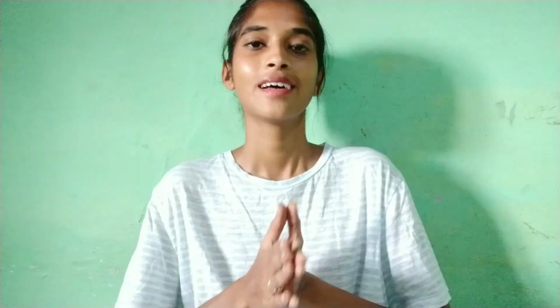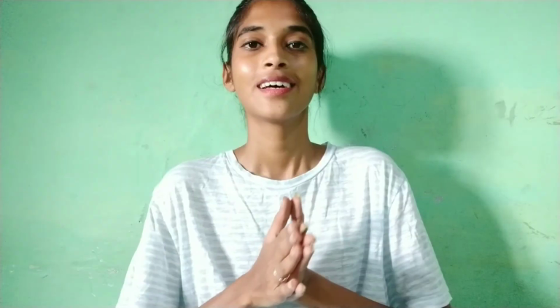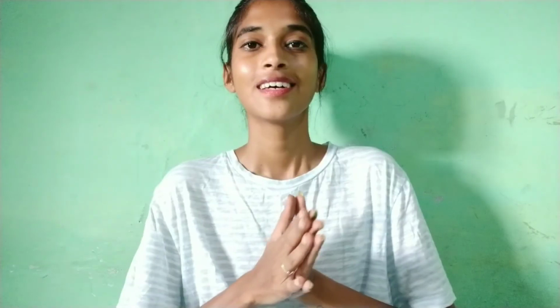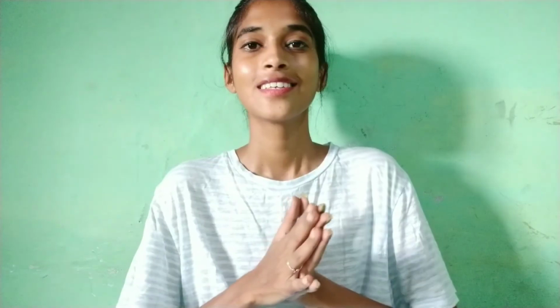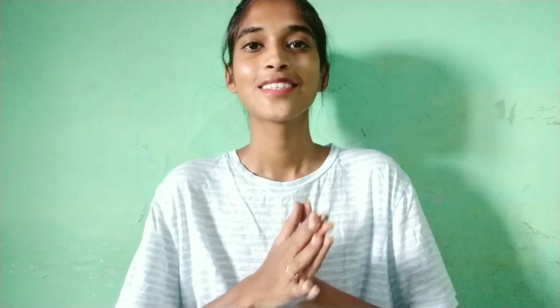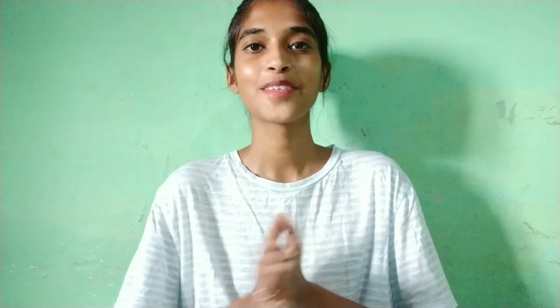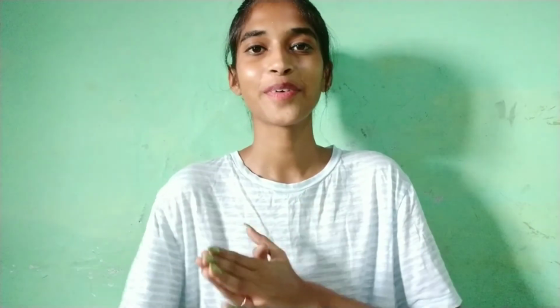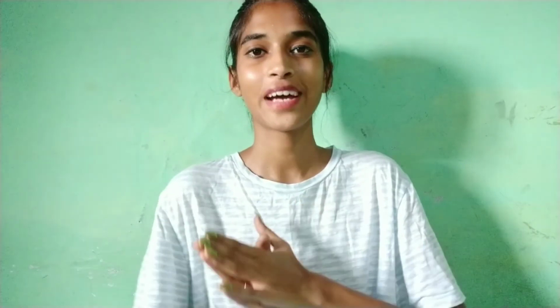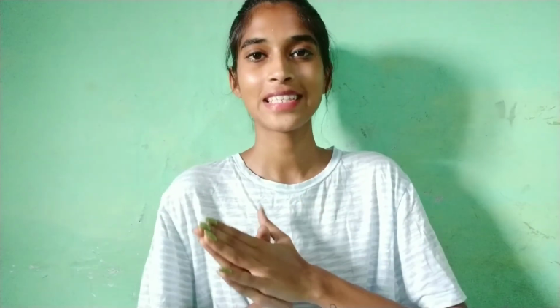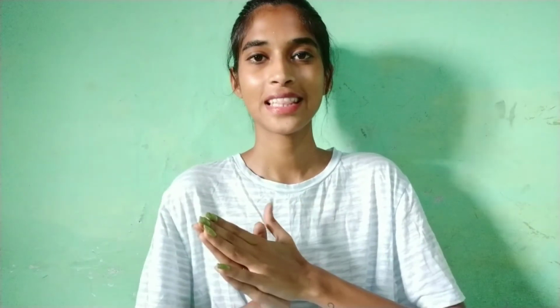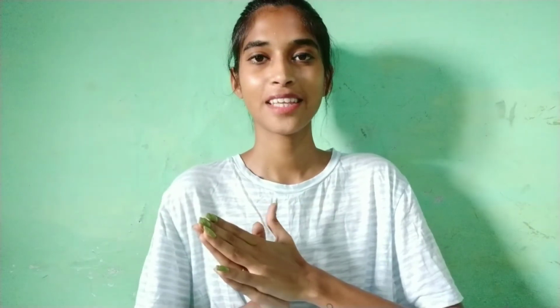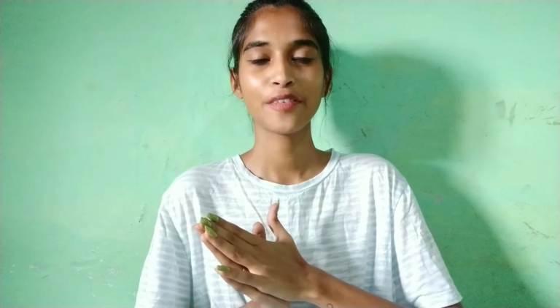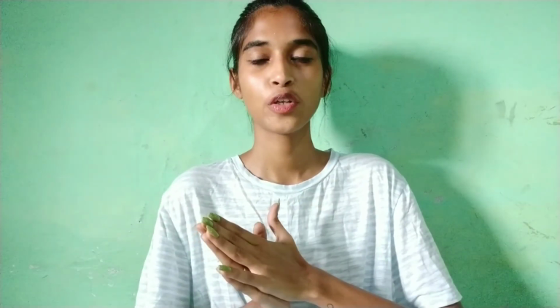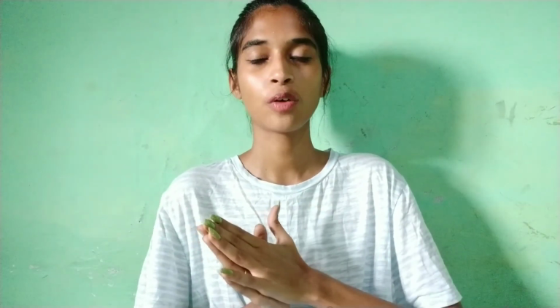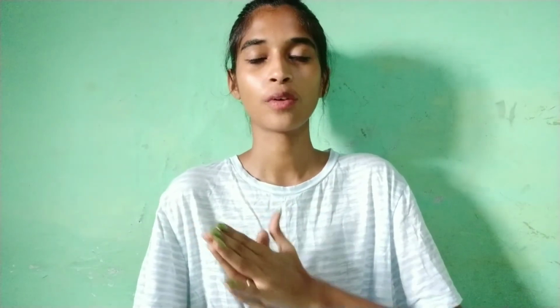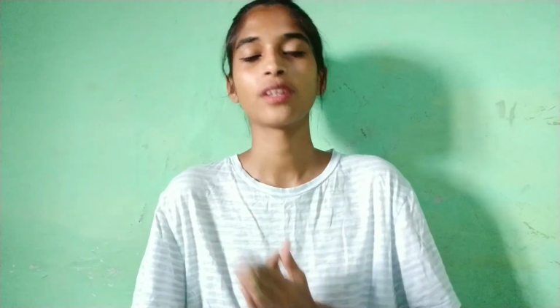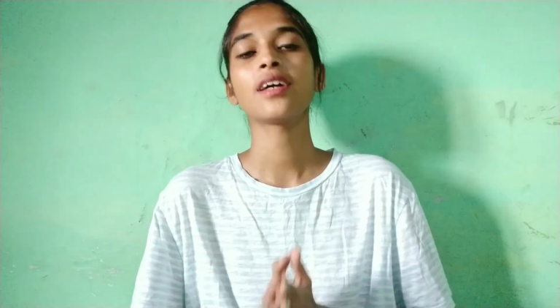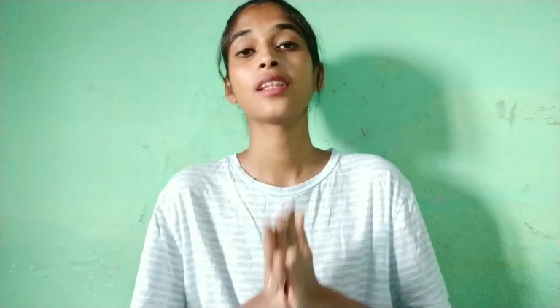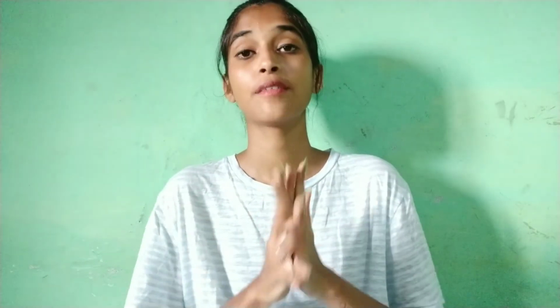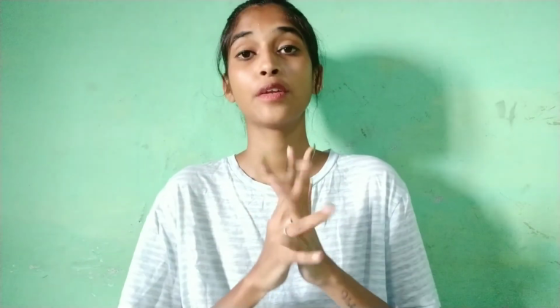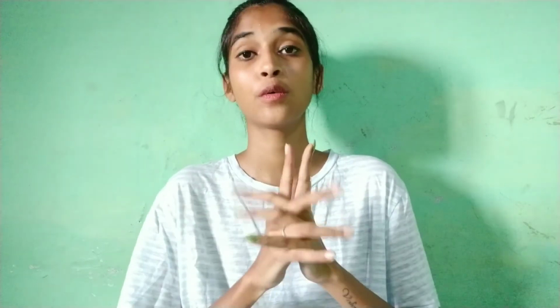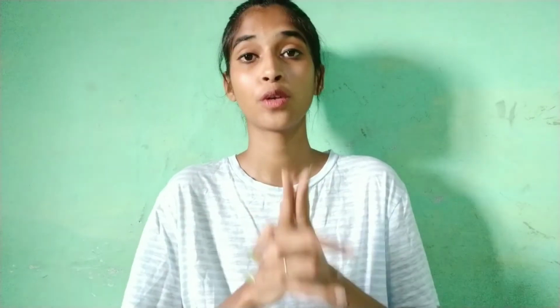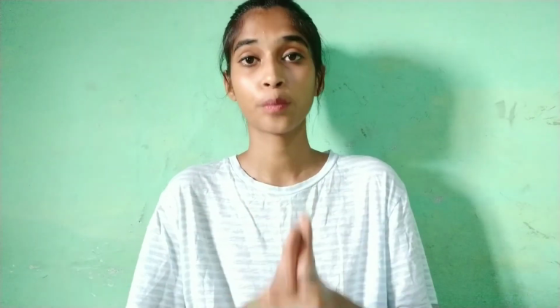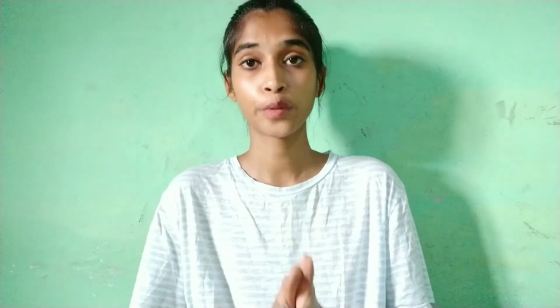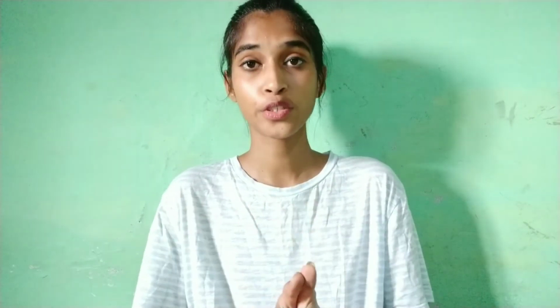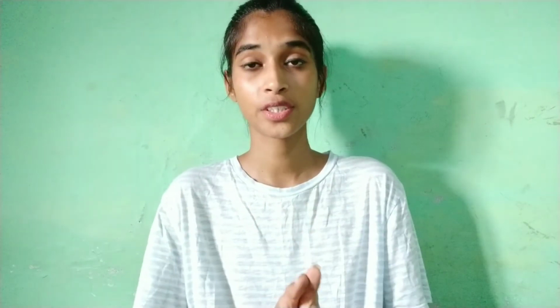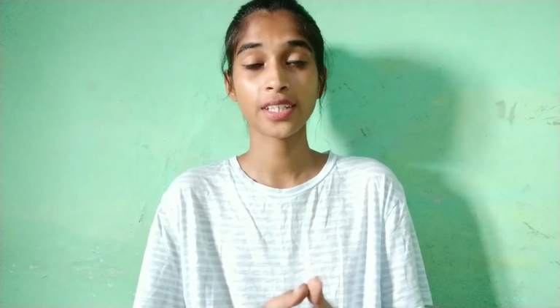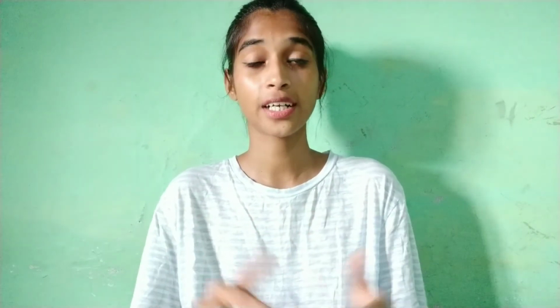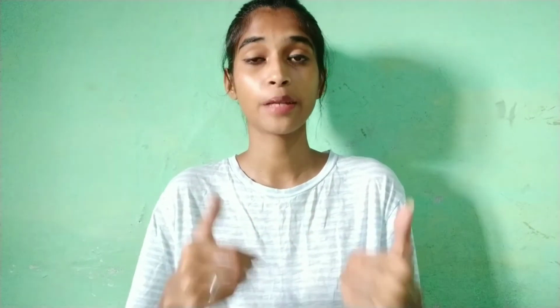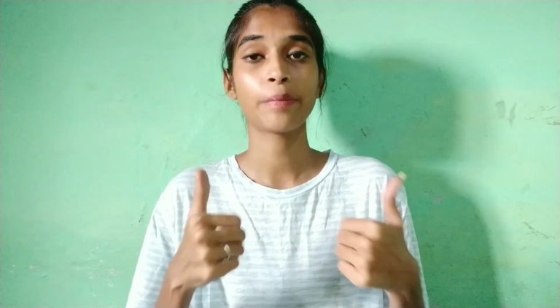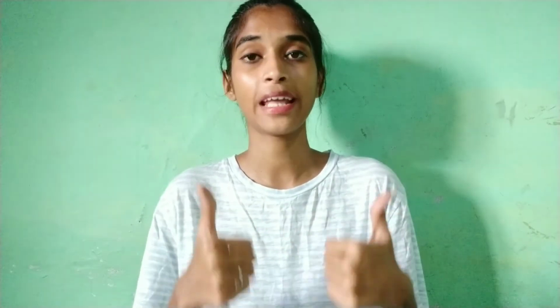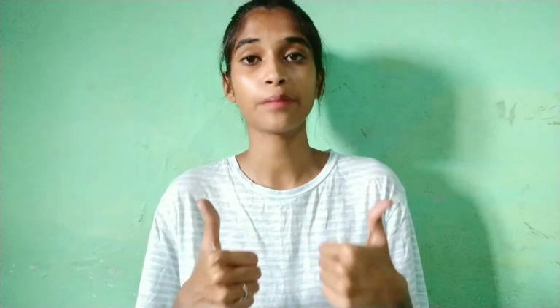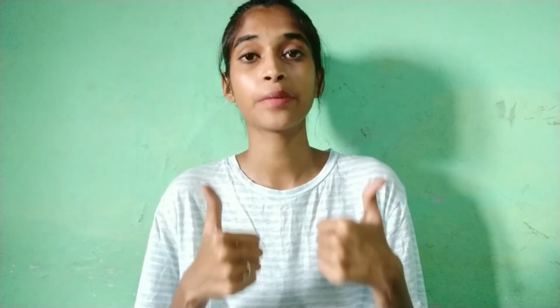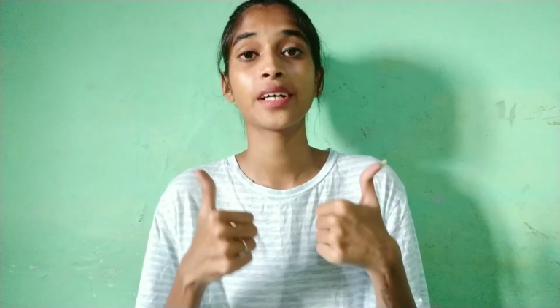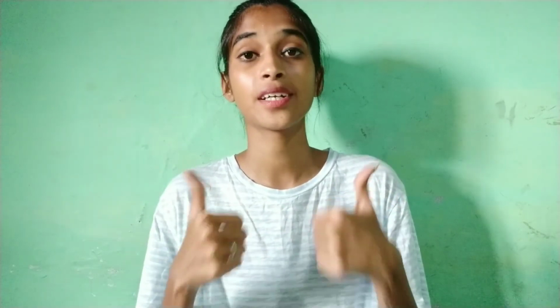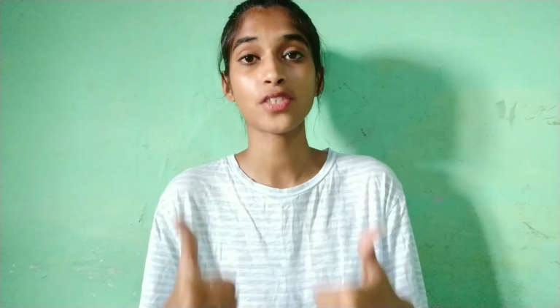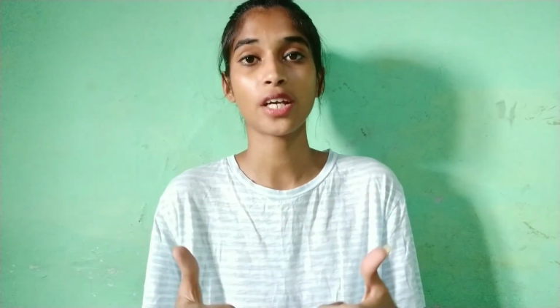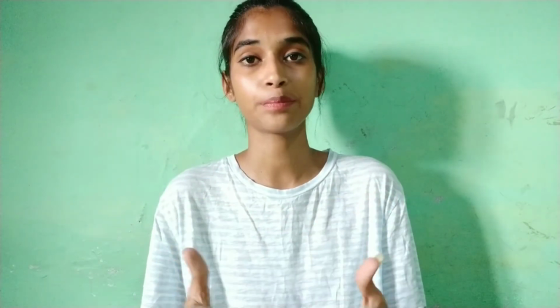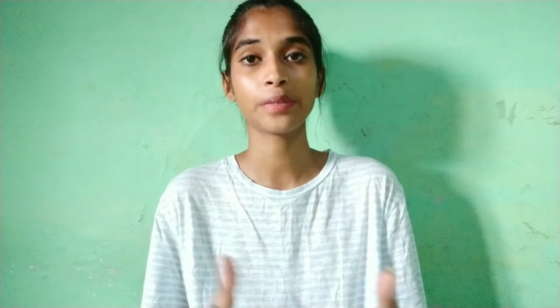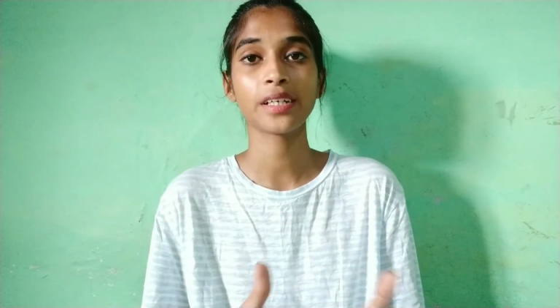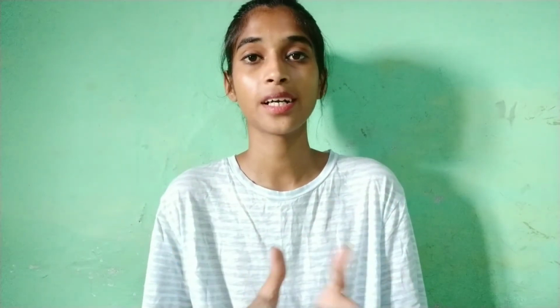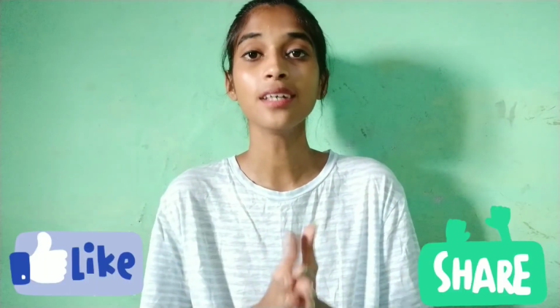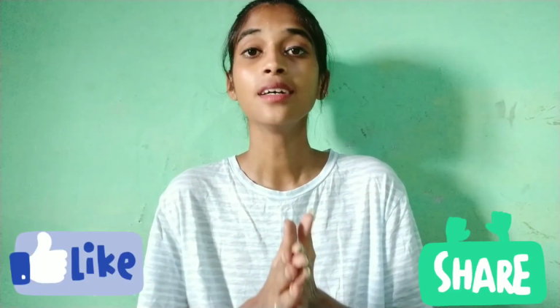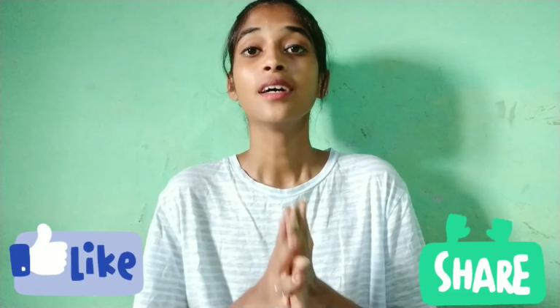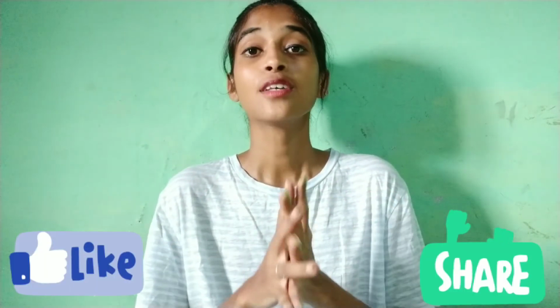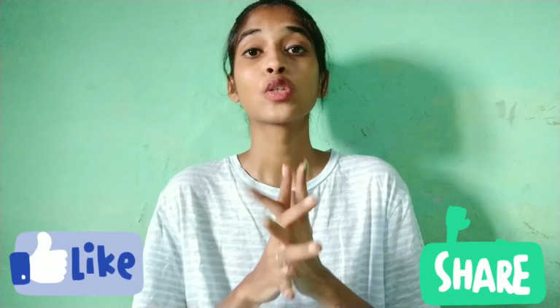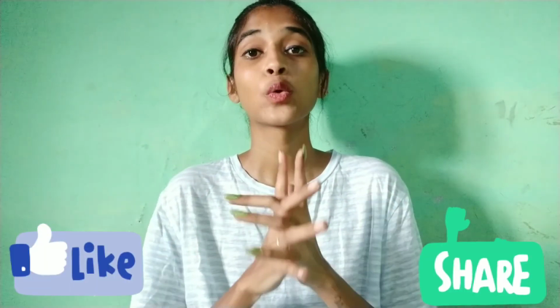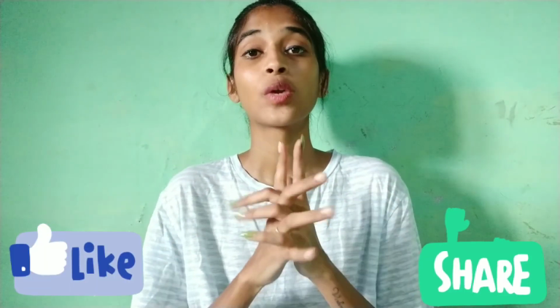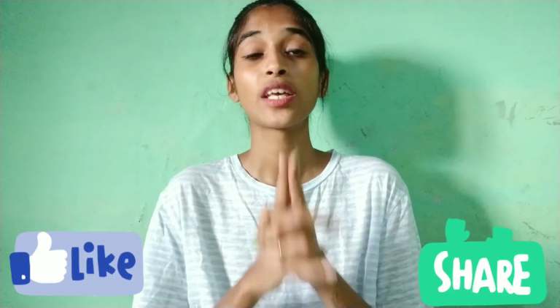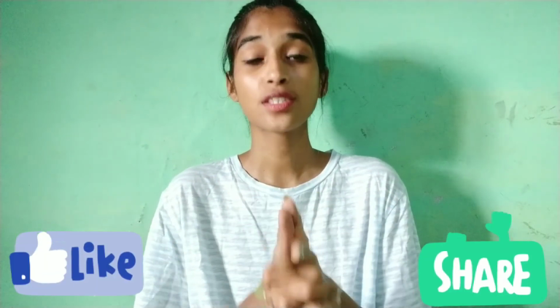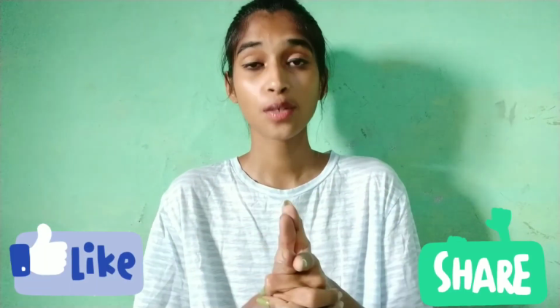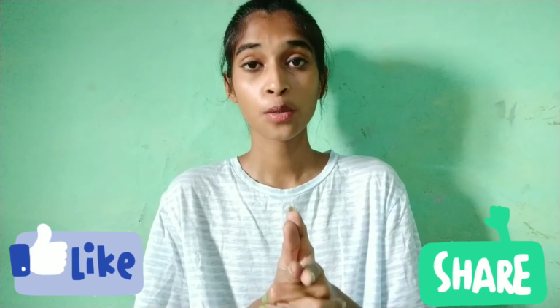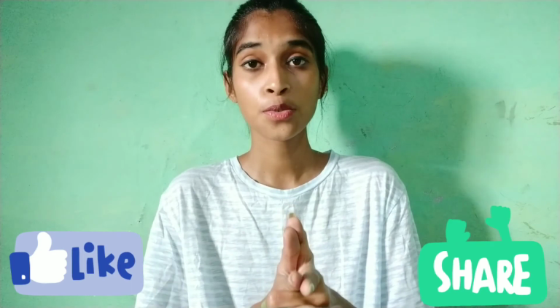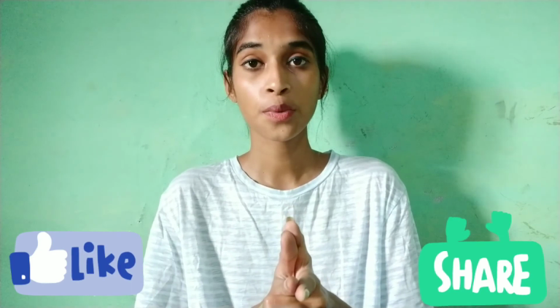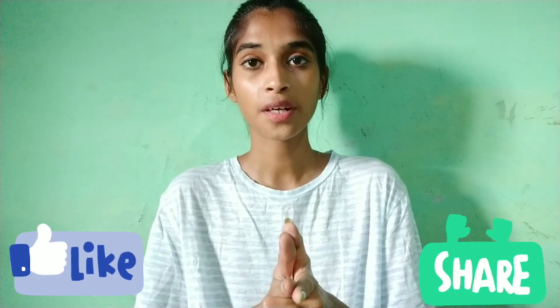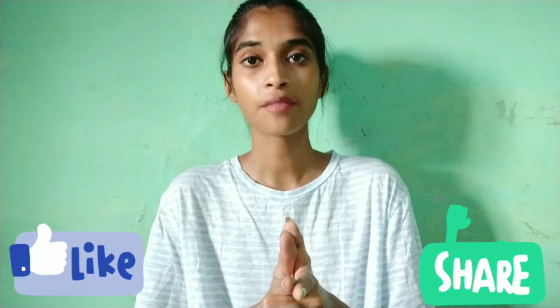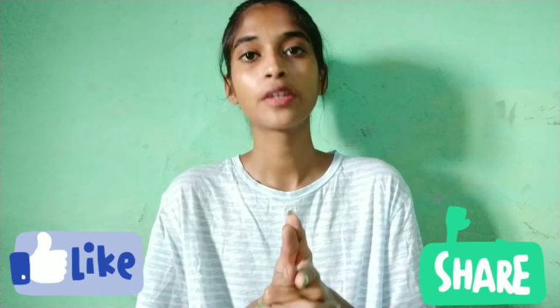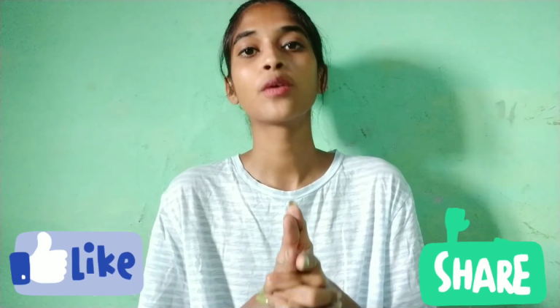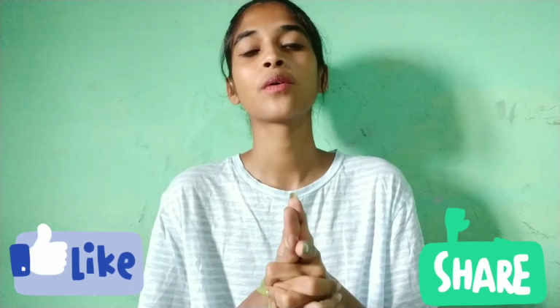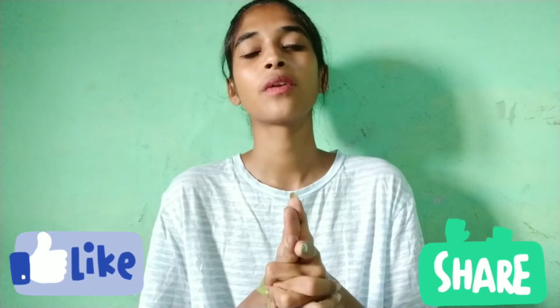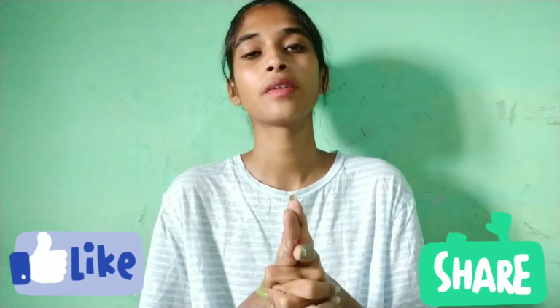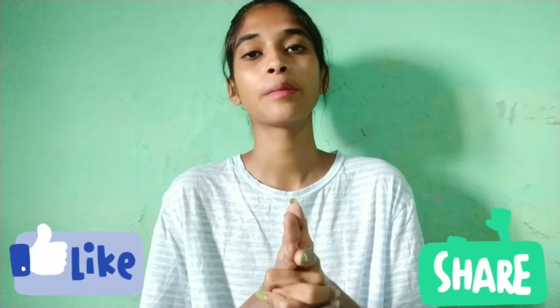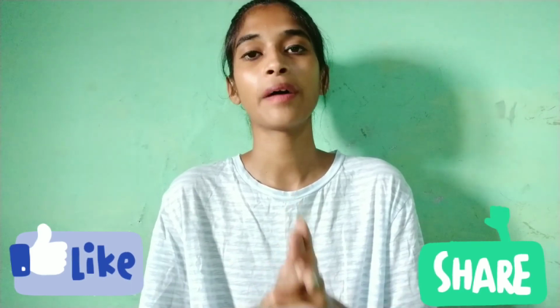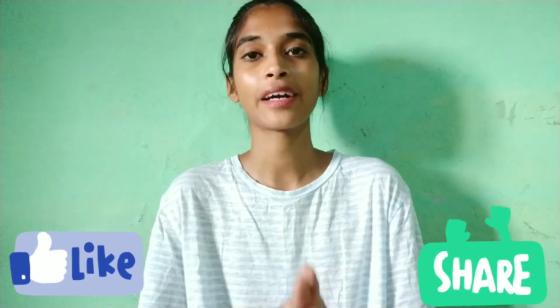So guys, that's it for this video. If you like it, please like and share. See you in the next video, bye!